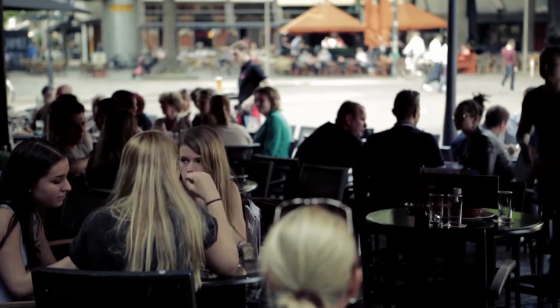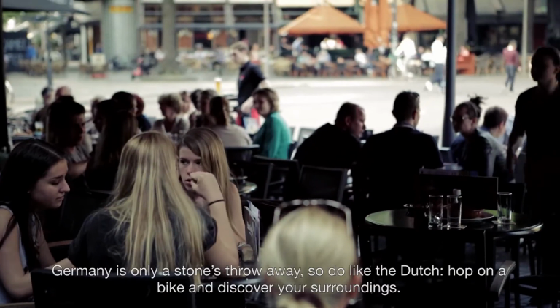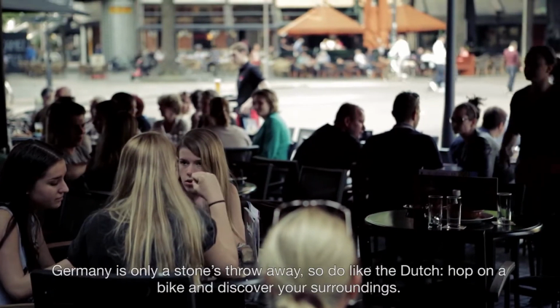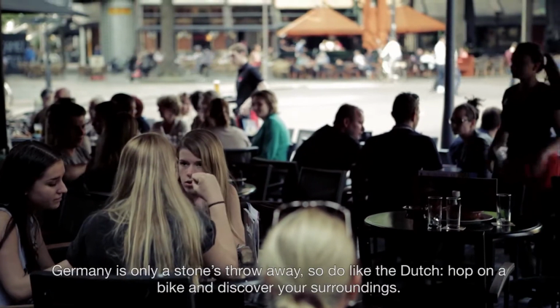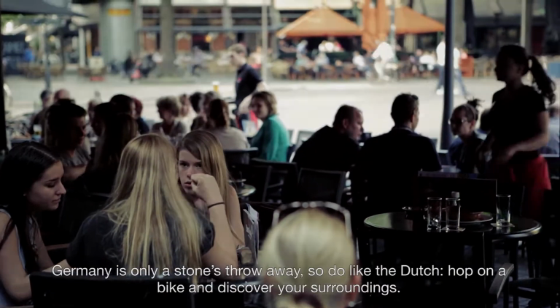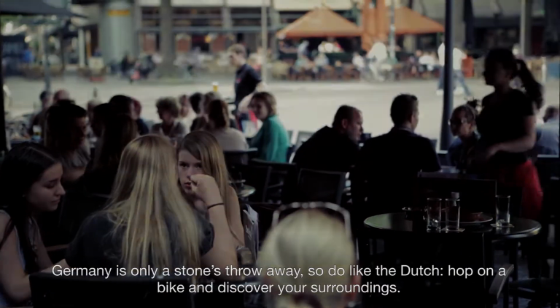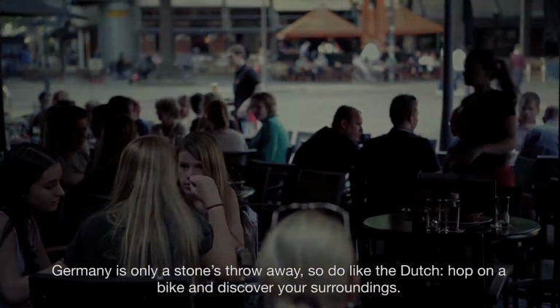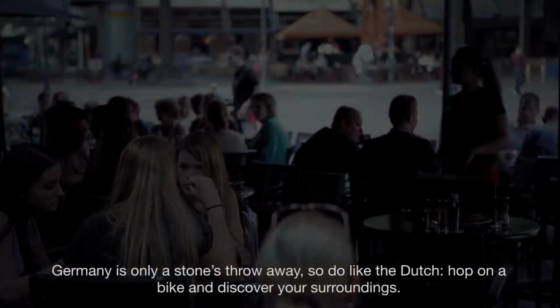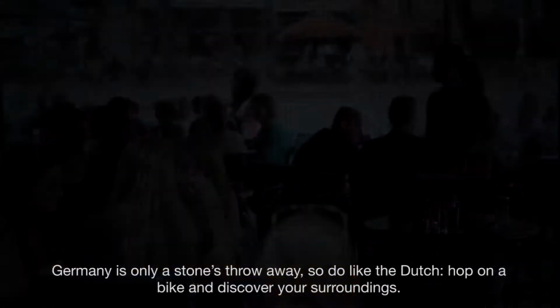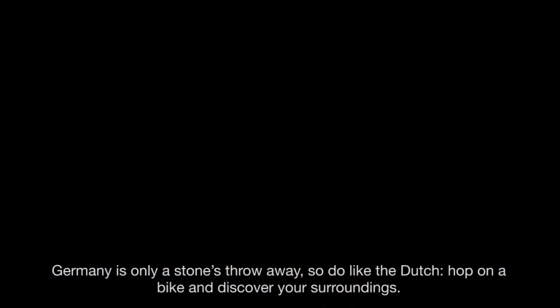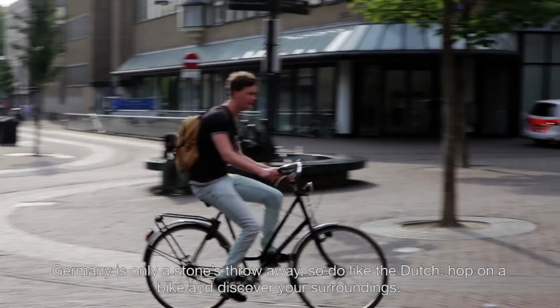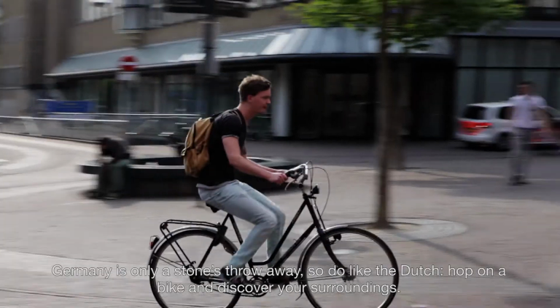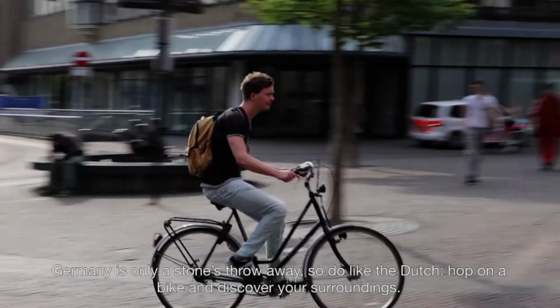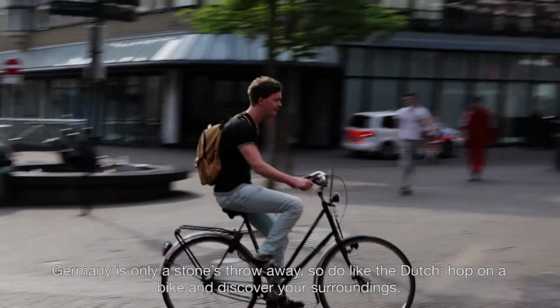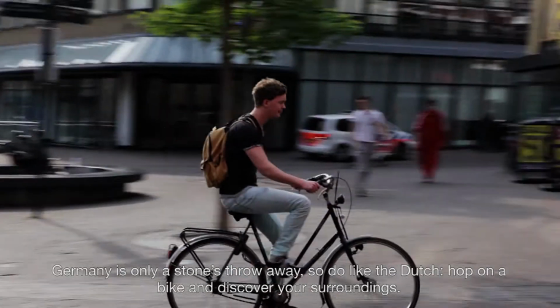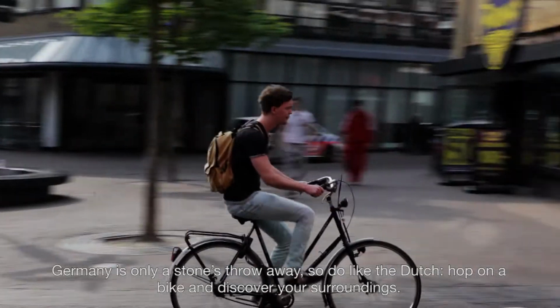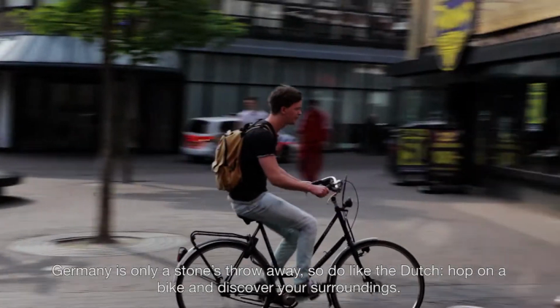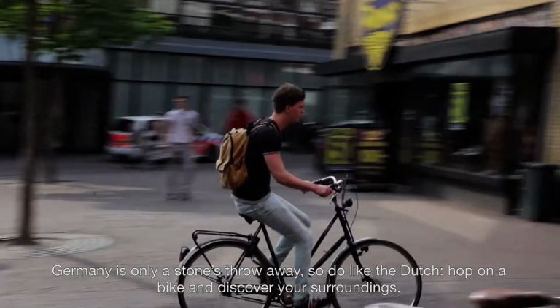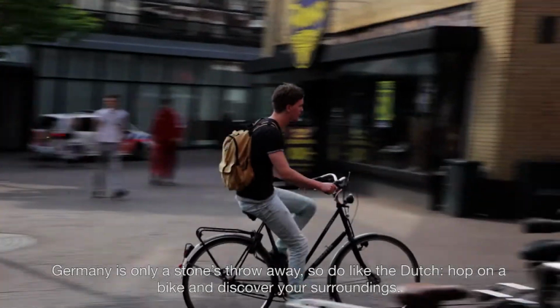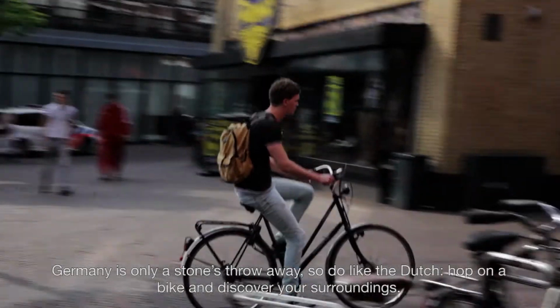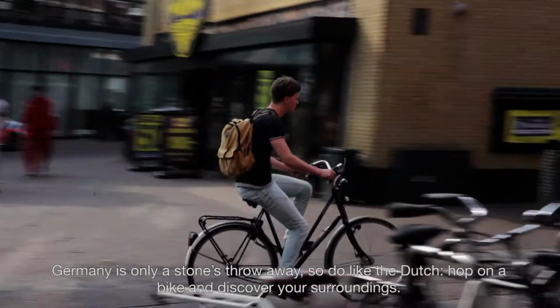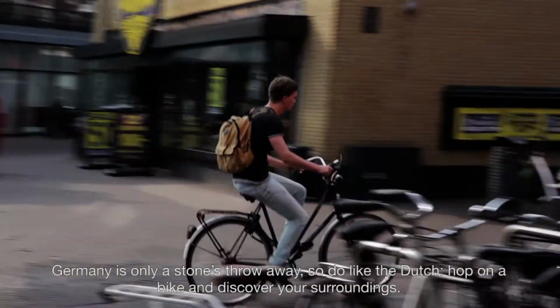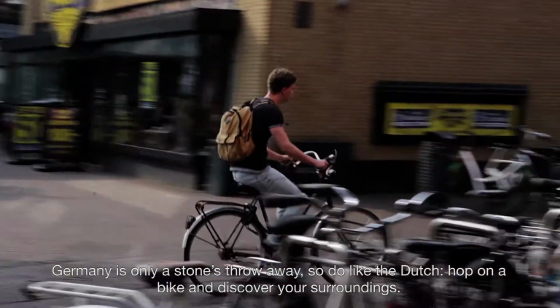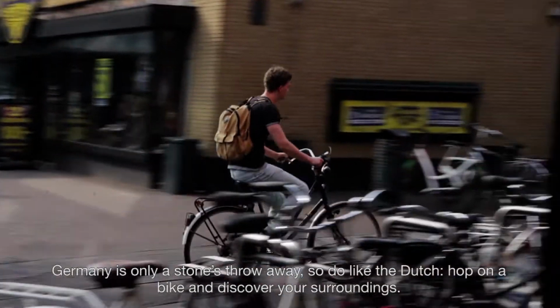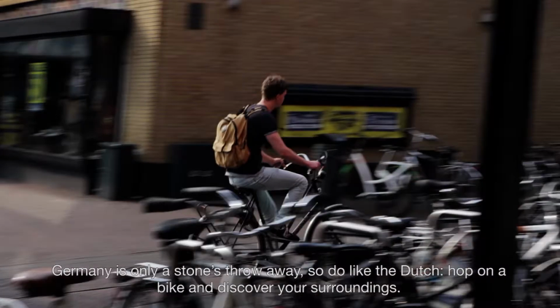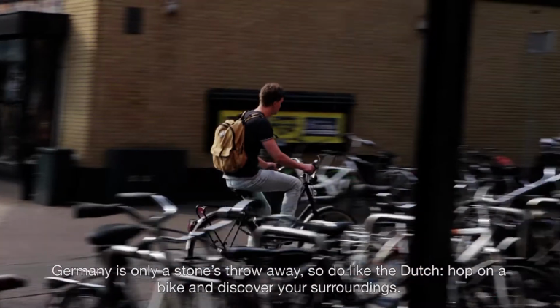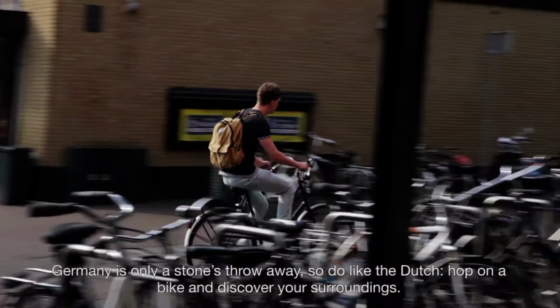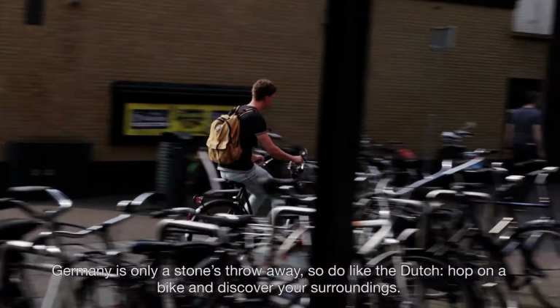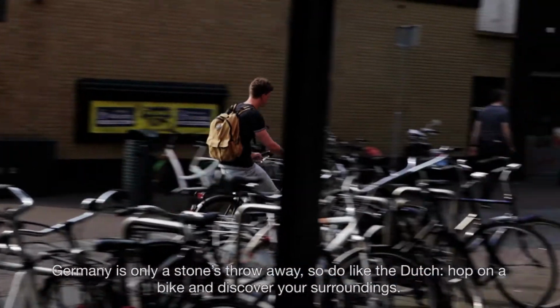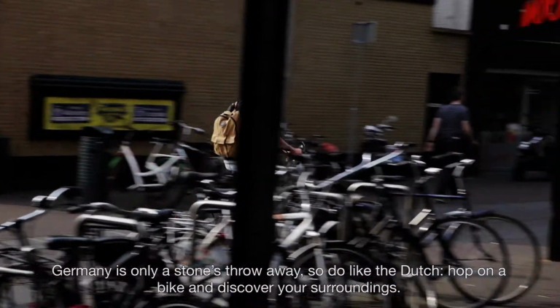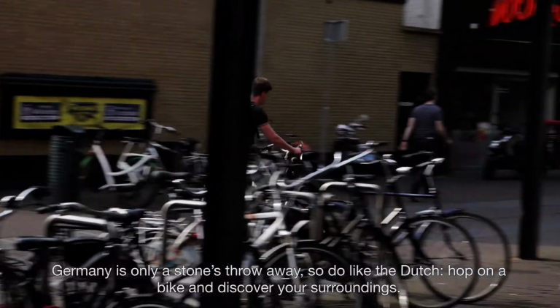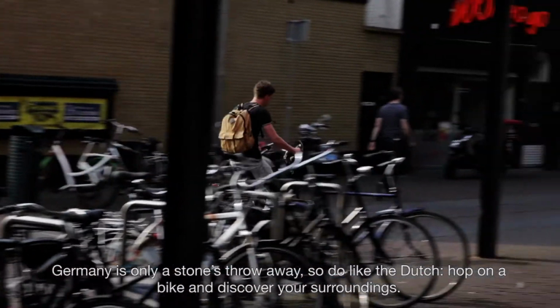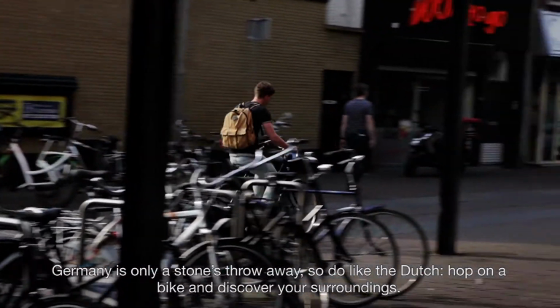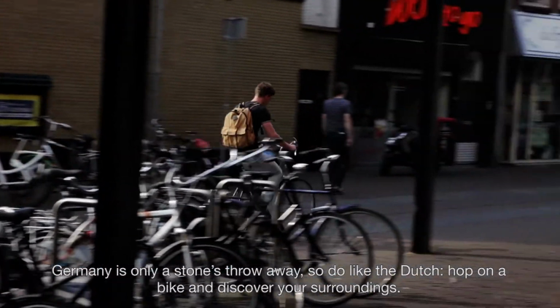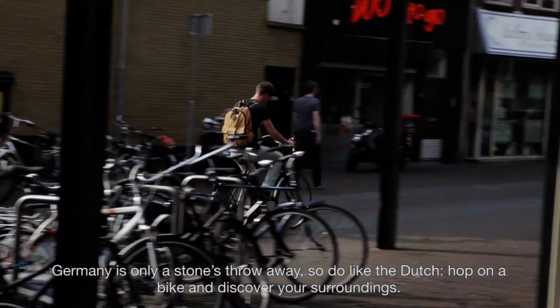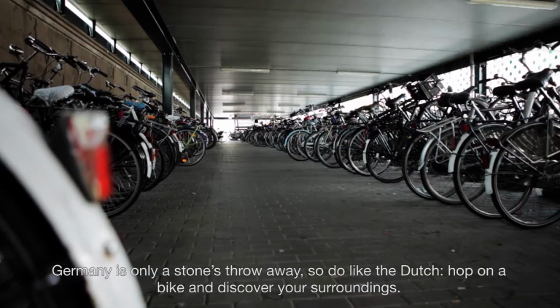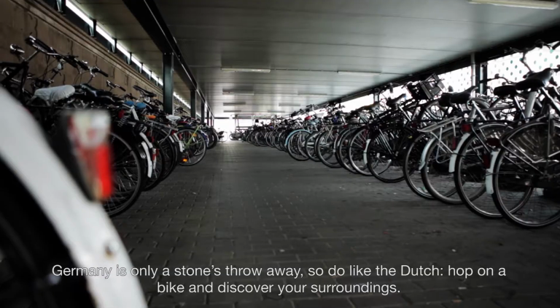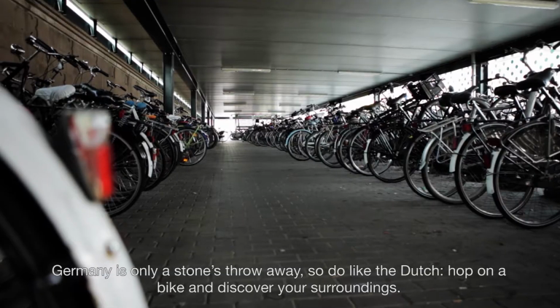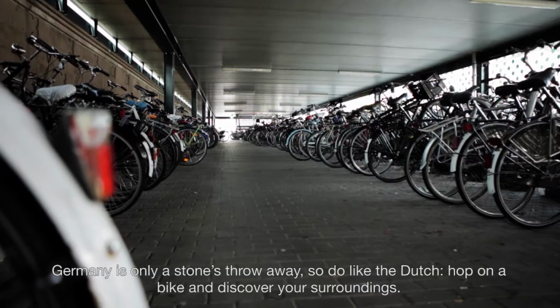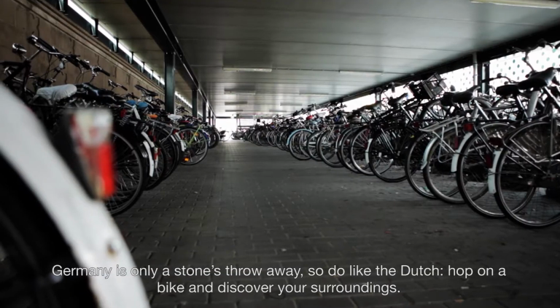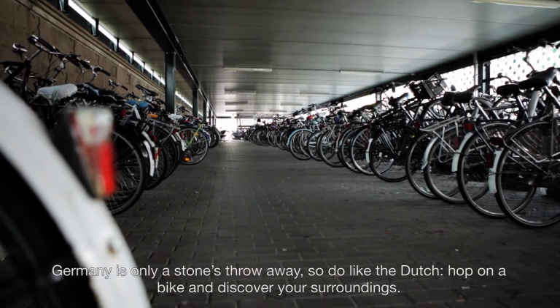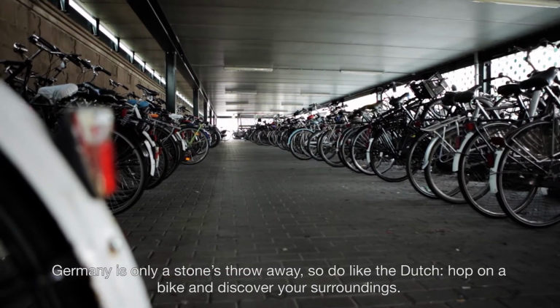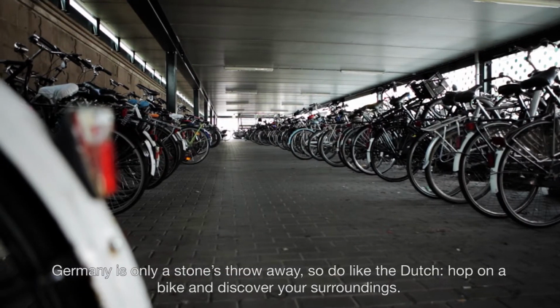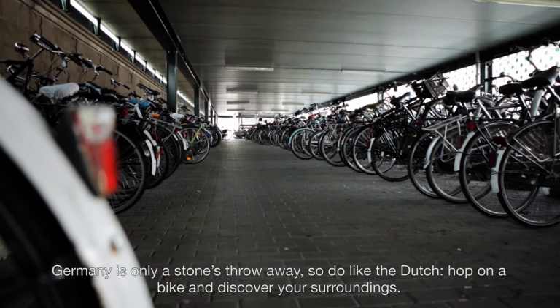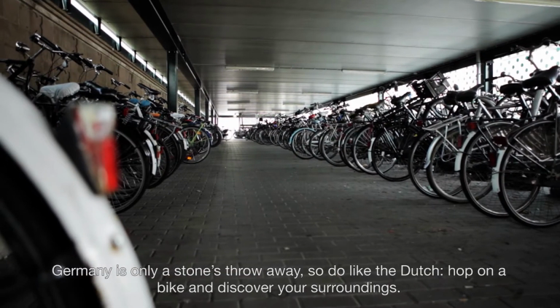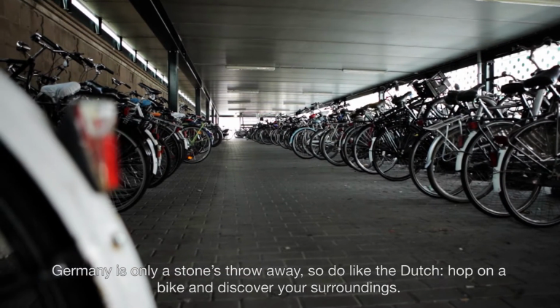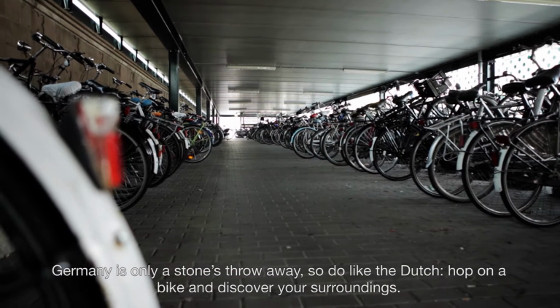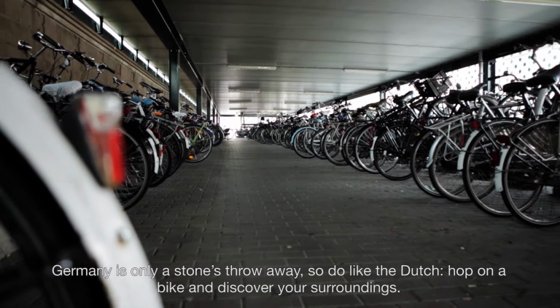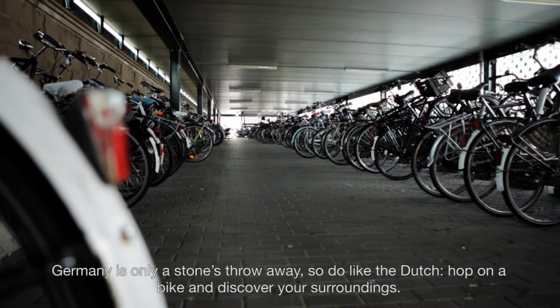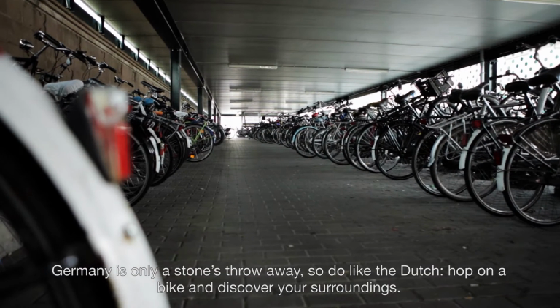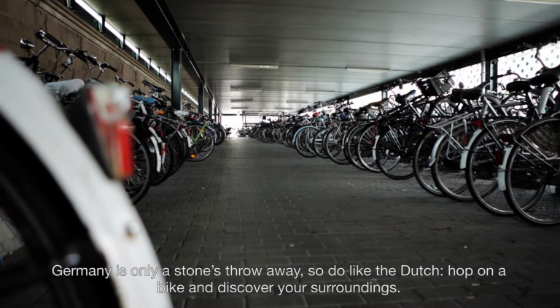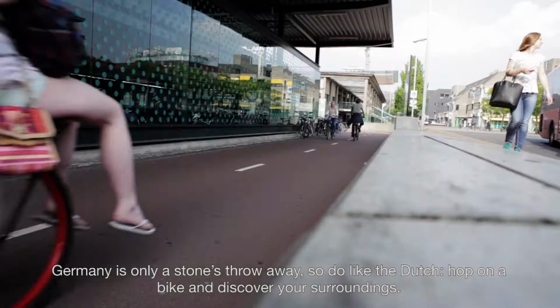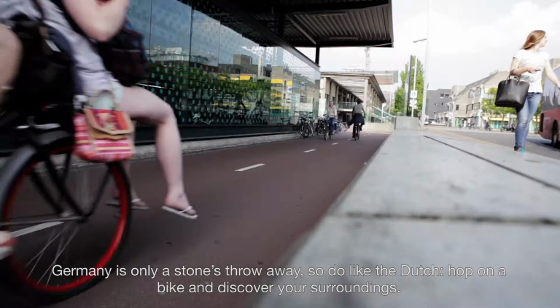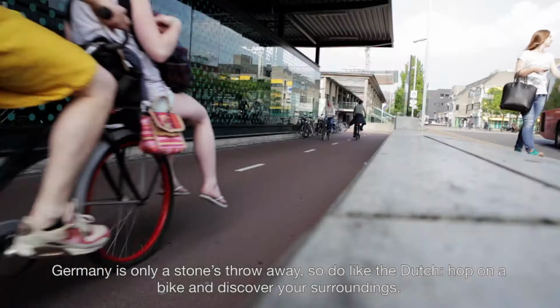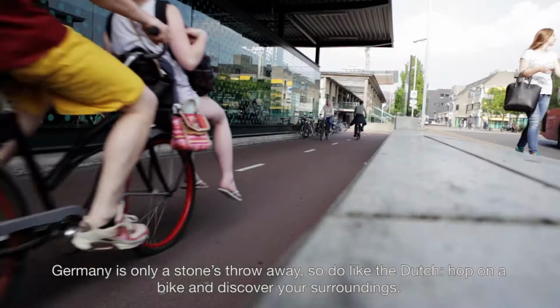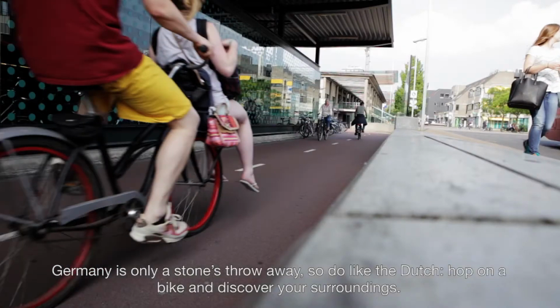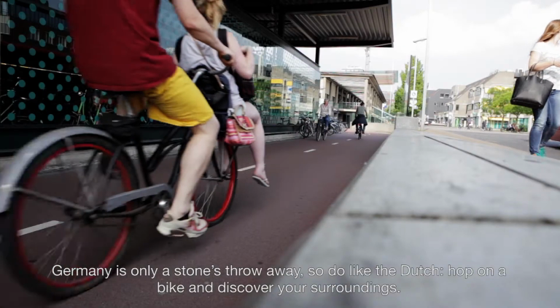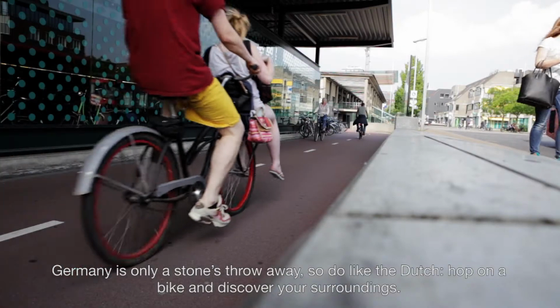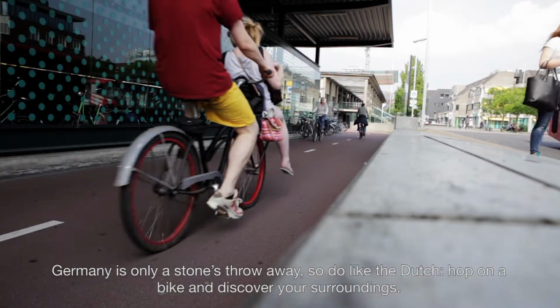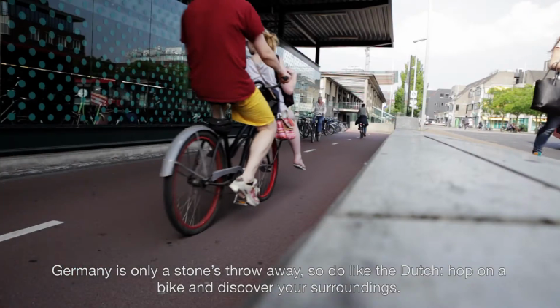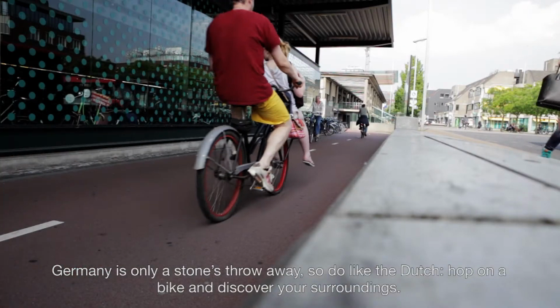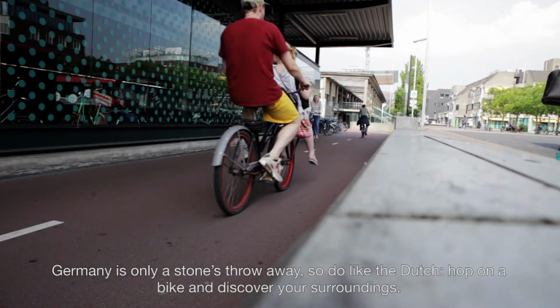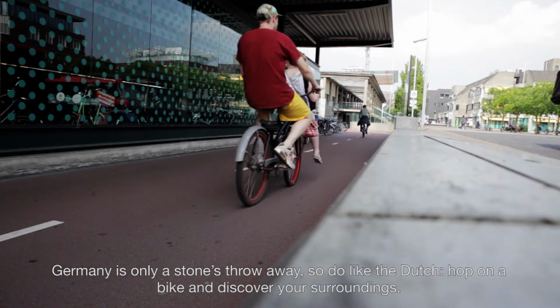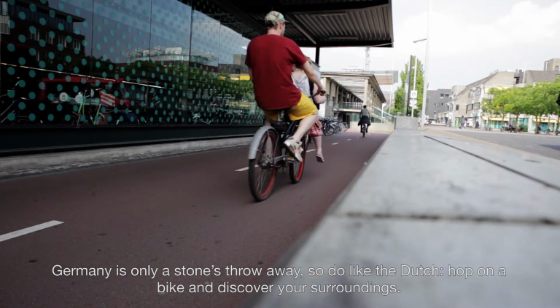Germany is only a stone's throw away, so do like the Dutch, hop on a bike and discover your surroundings.